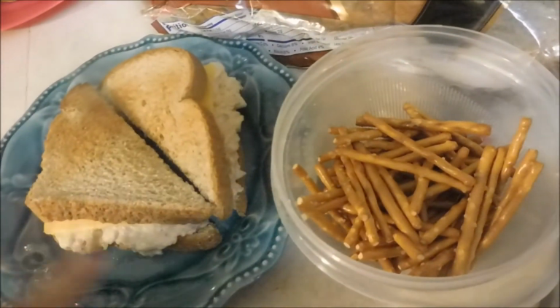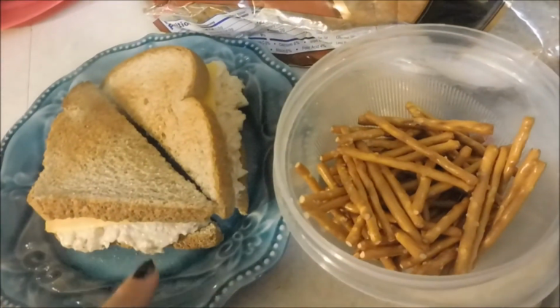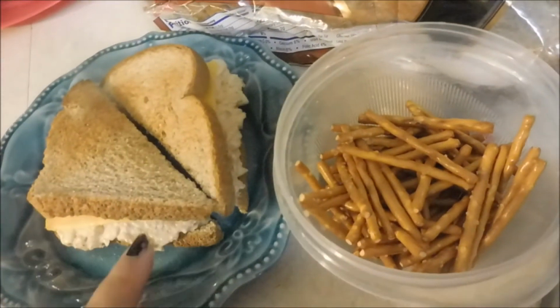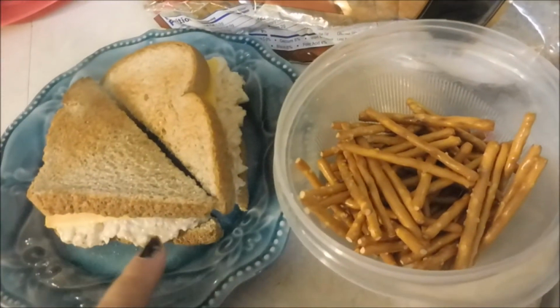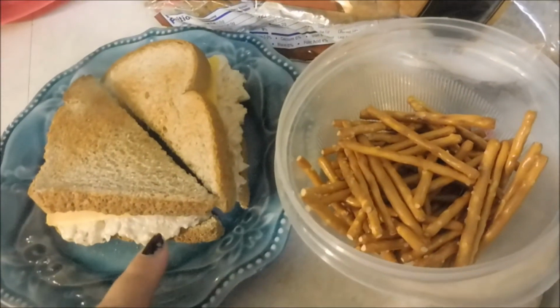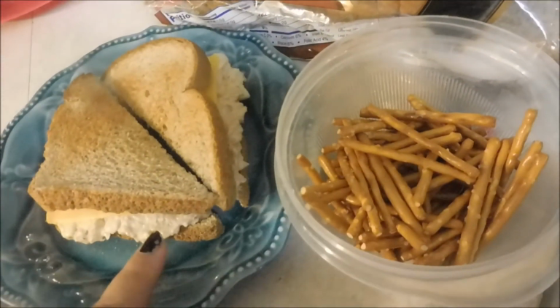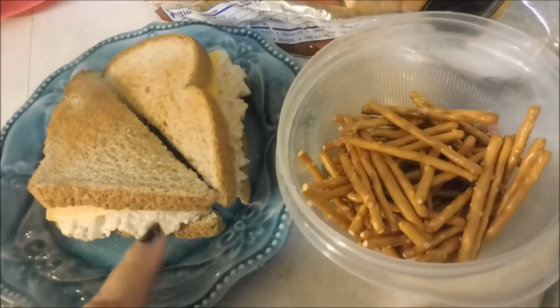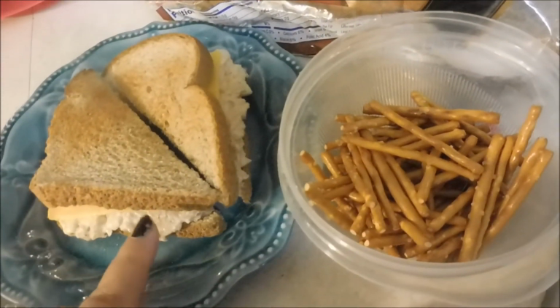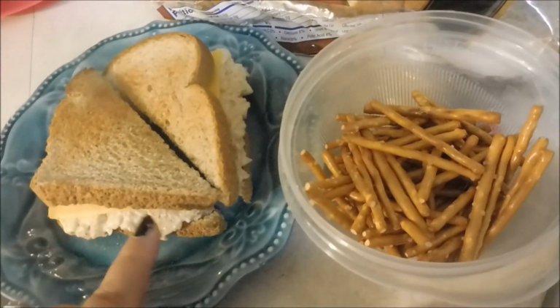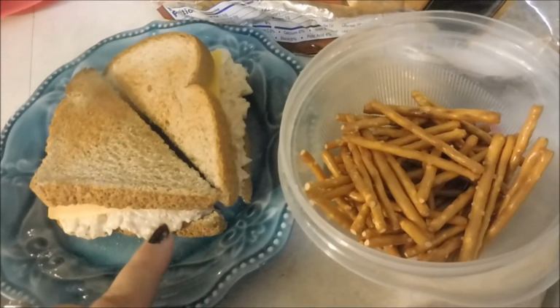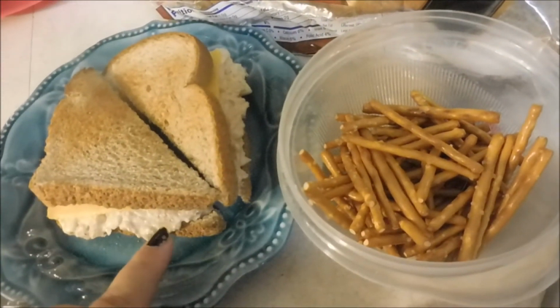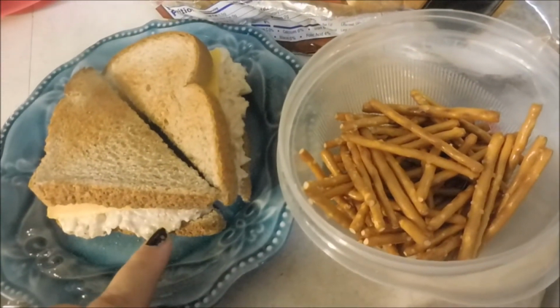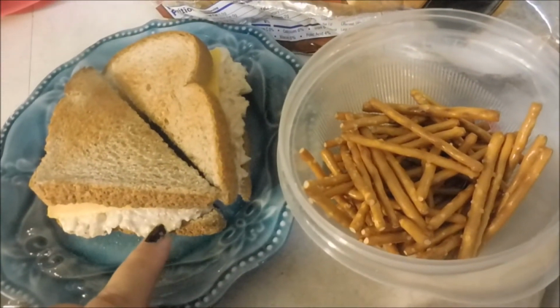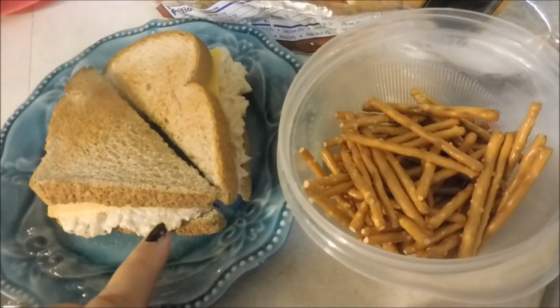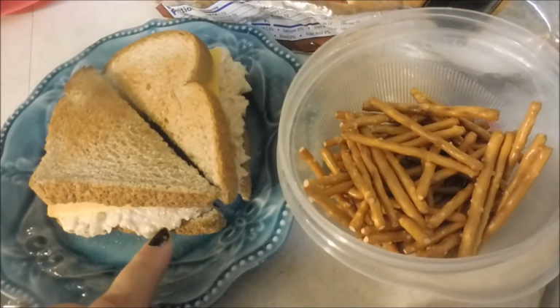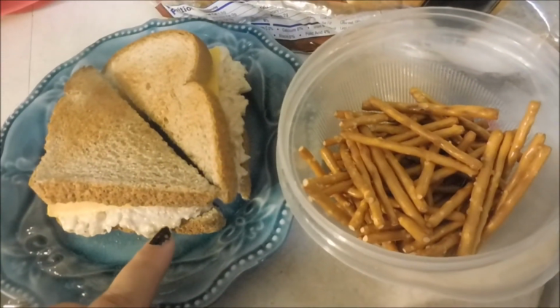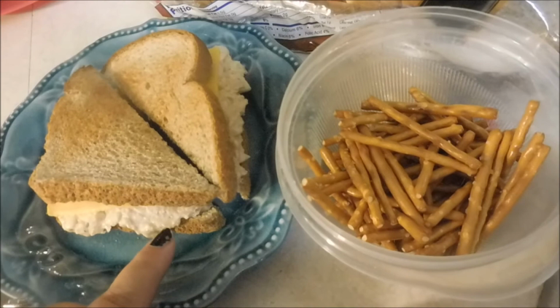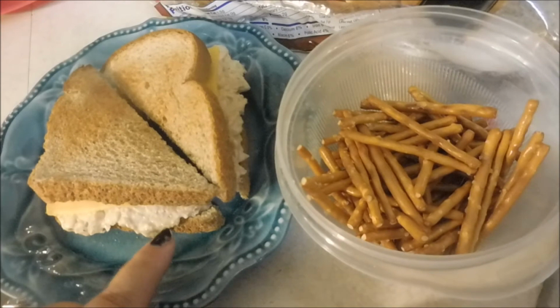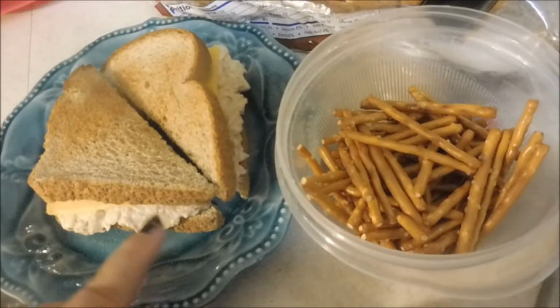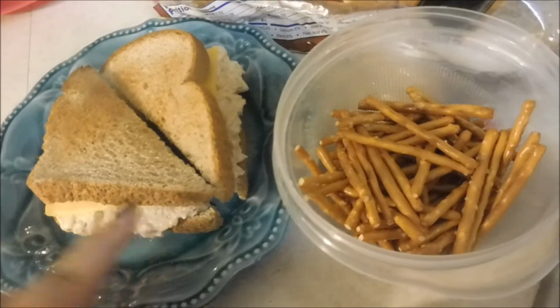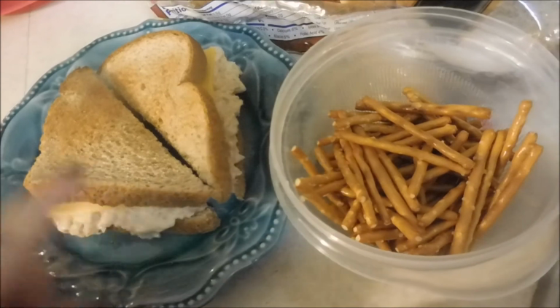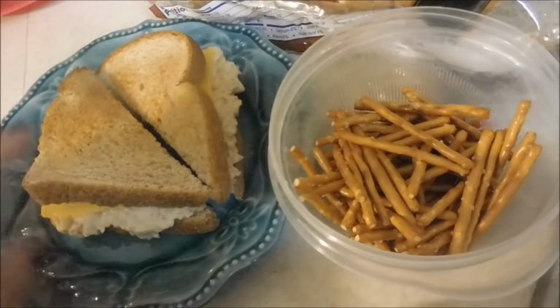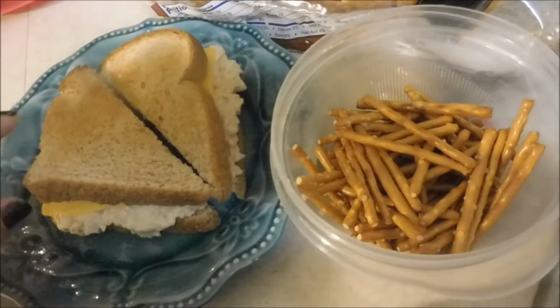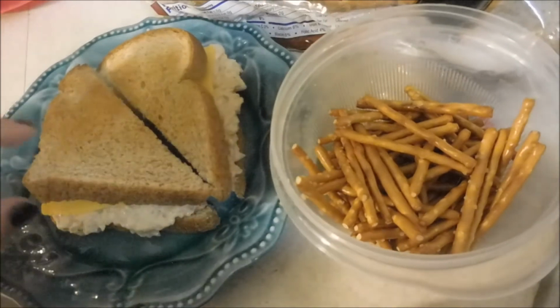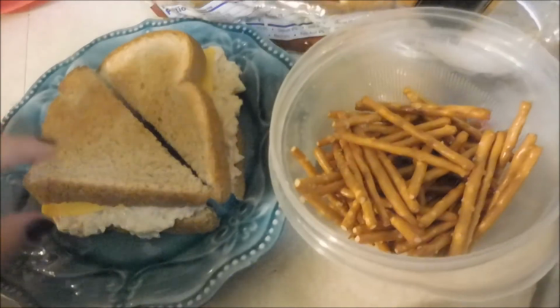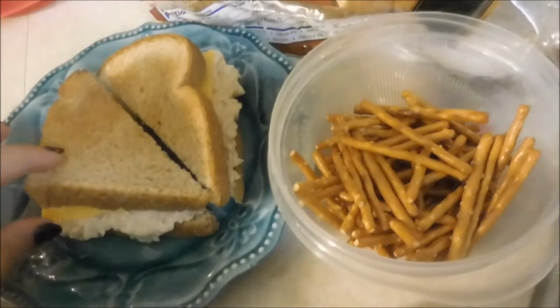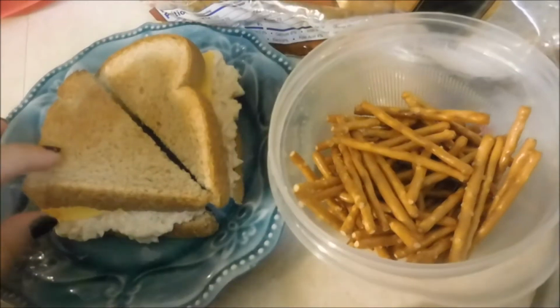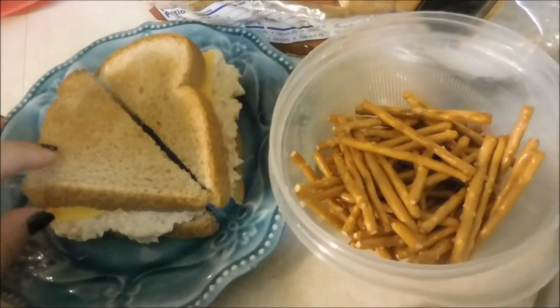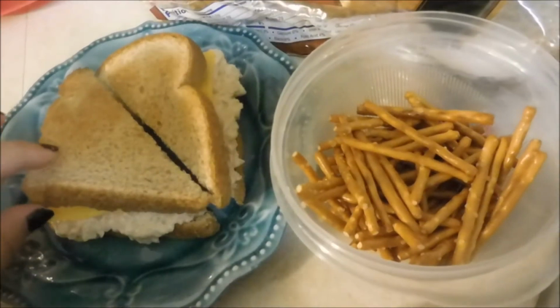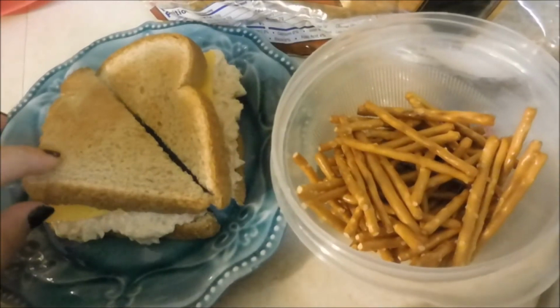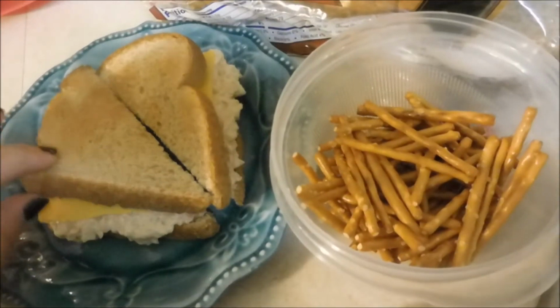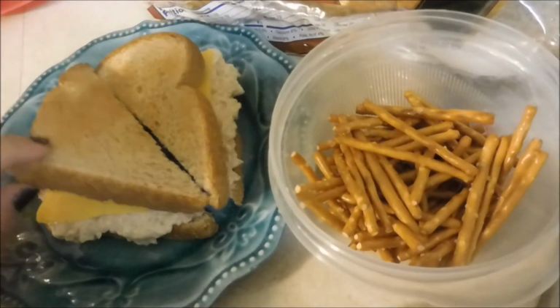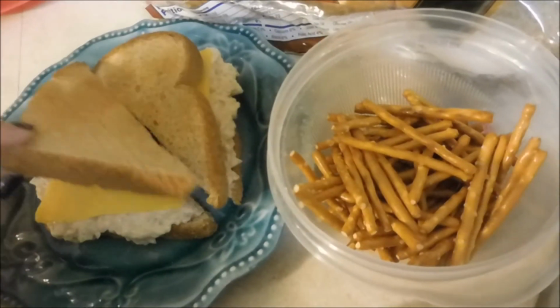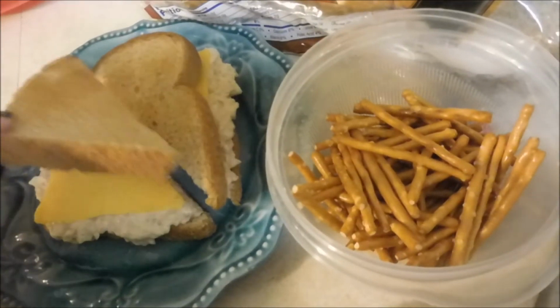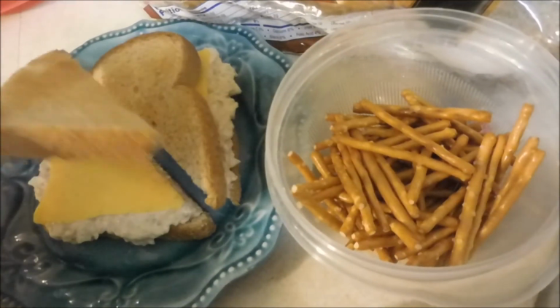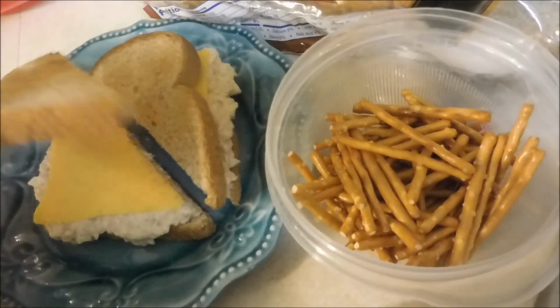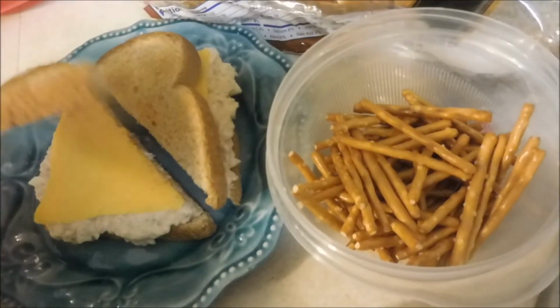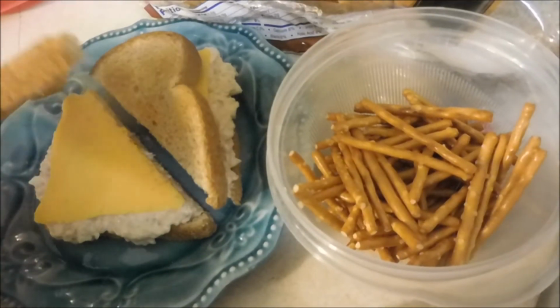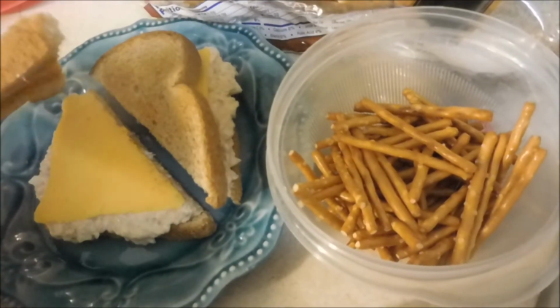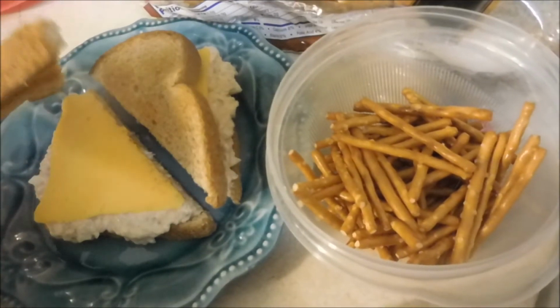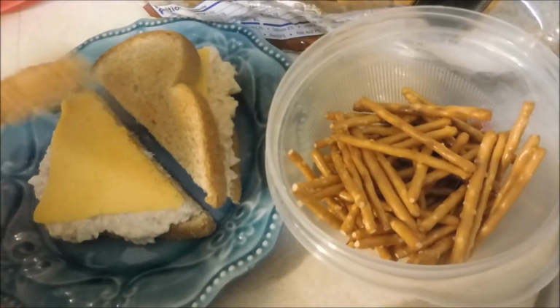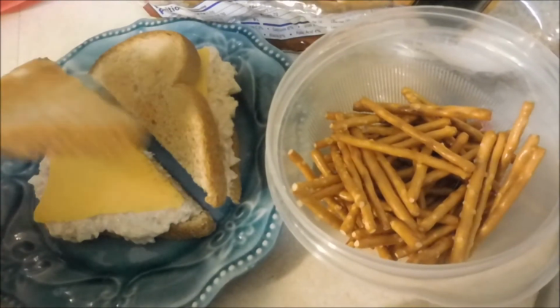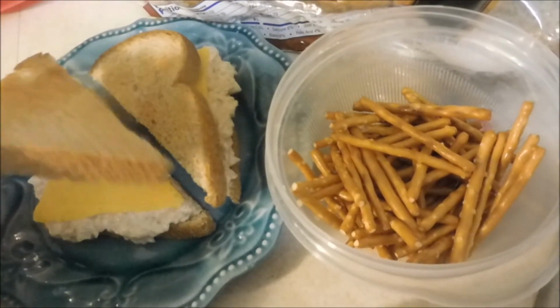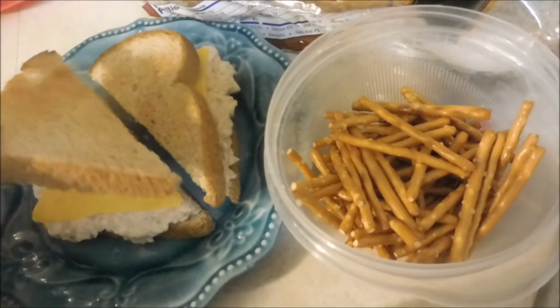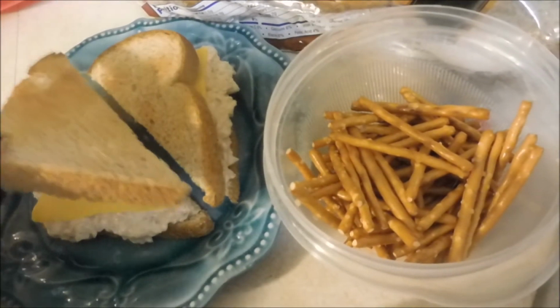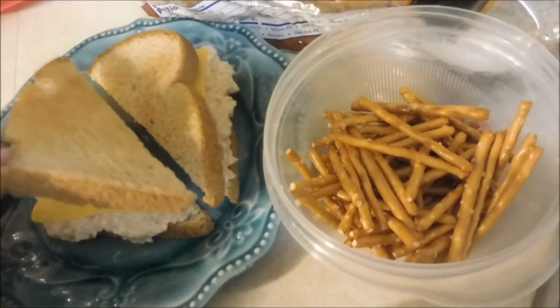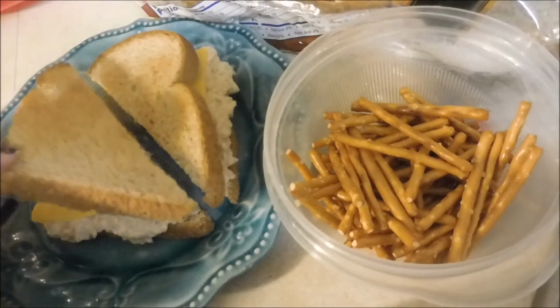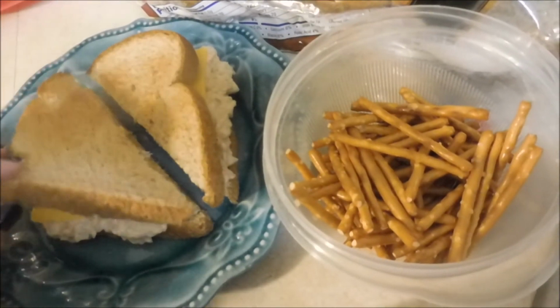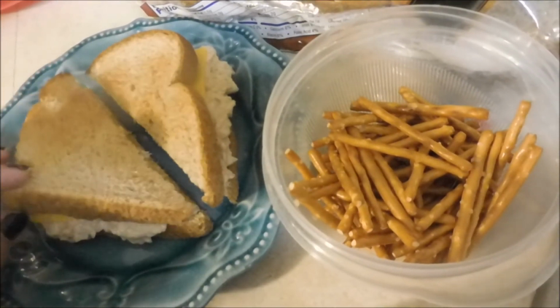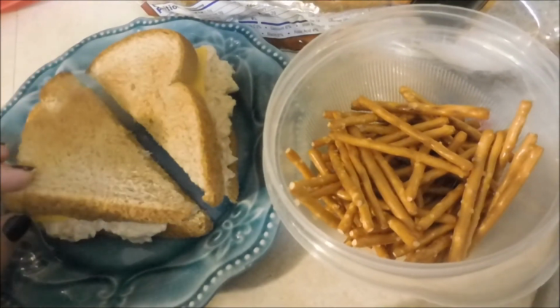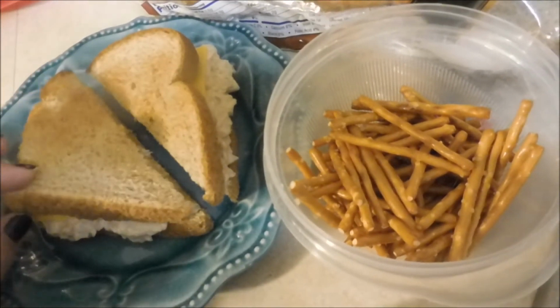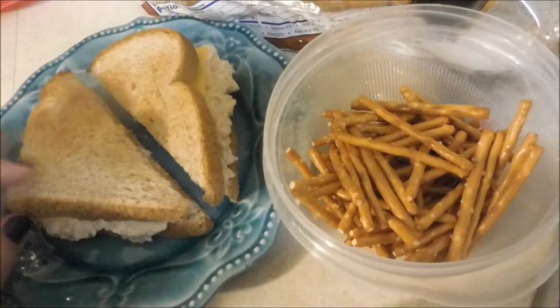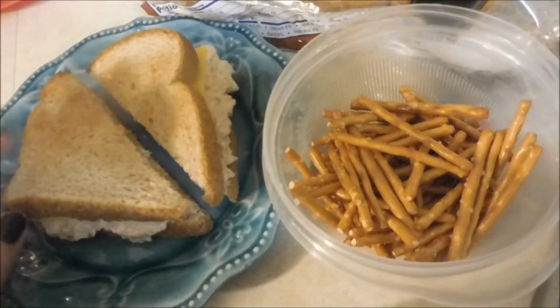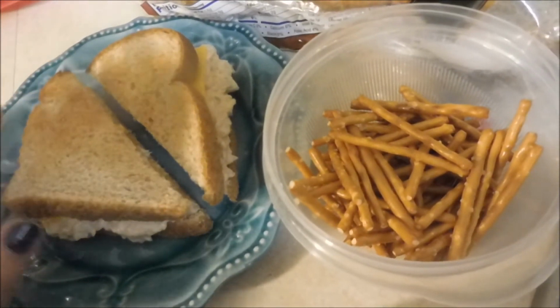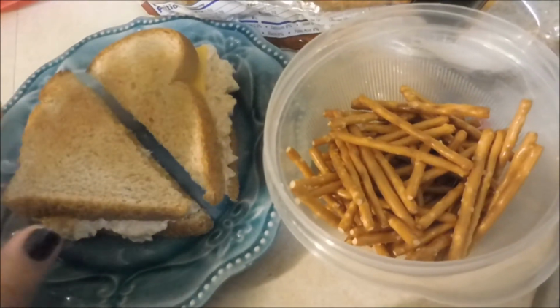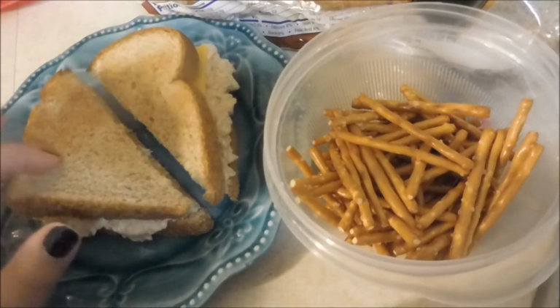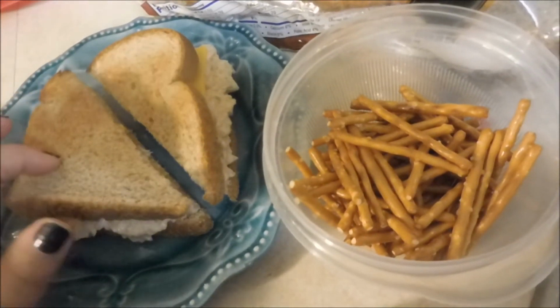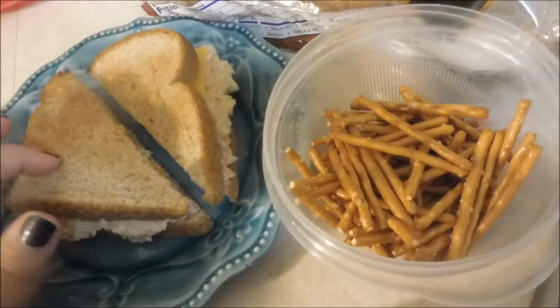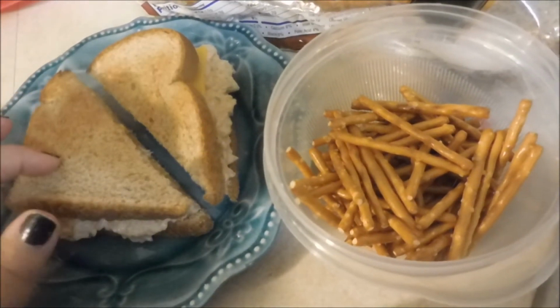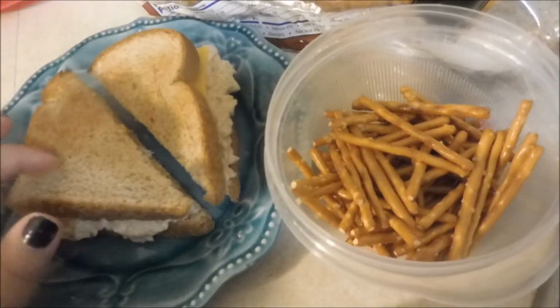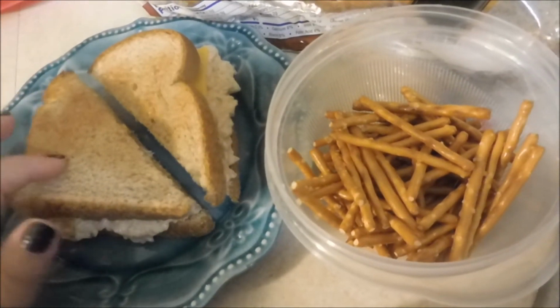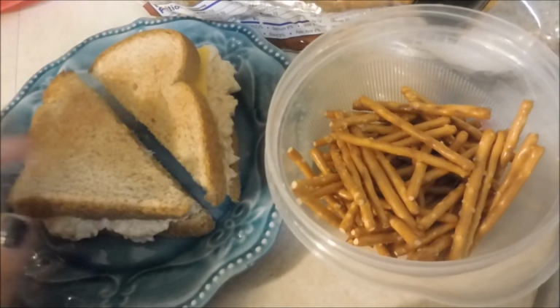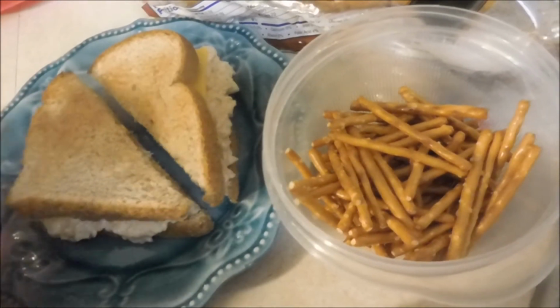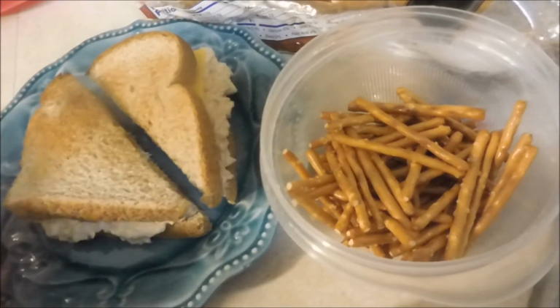And I used onion, salt, pepper, a little tiny bit of mustard, and avocado oil mayo in the tuna.